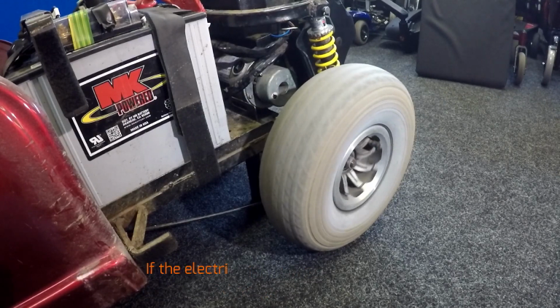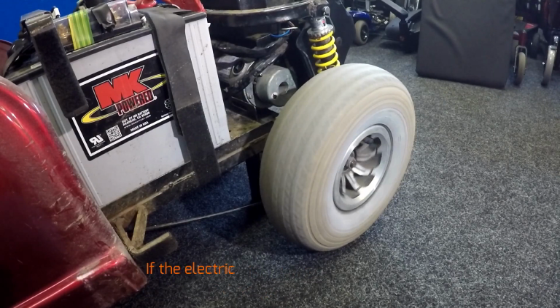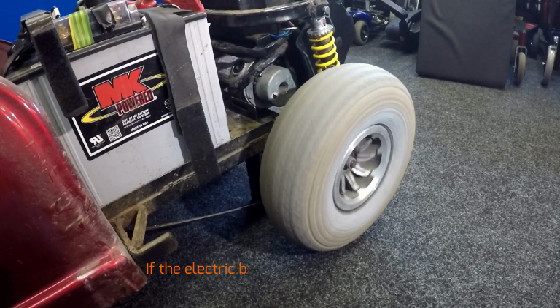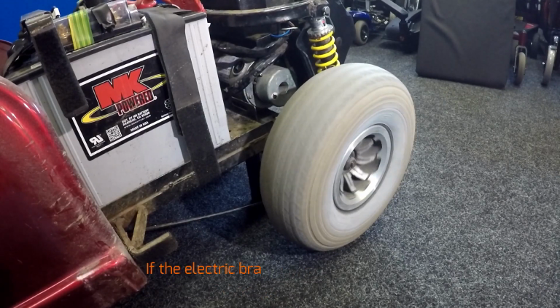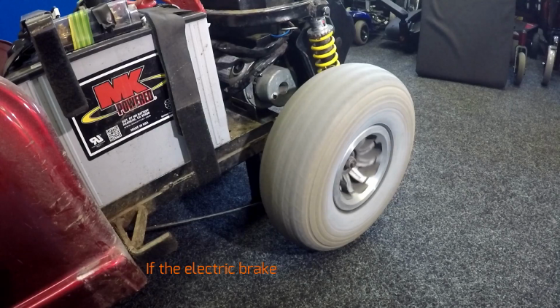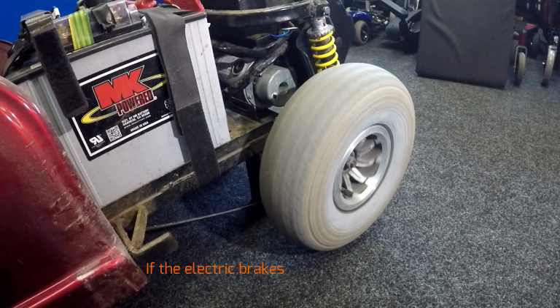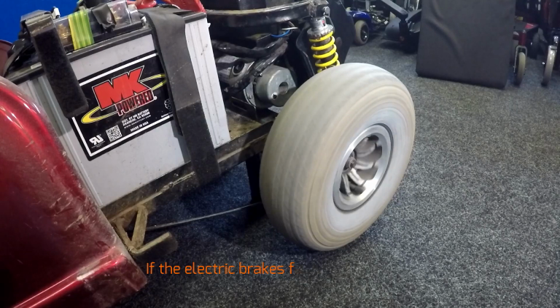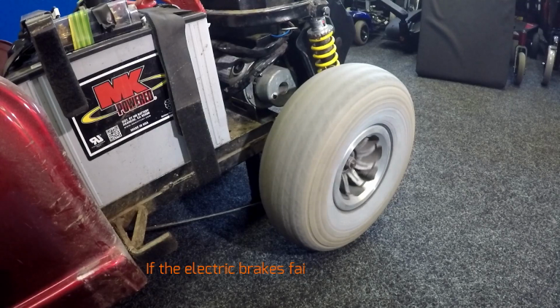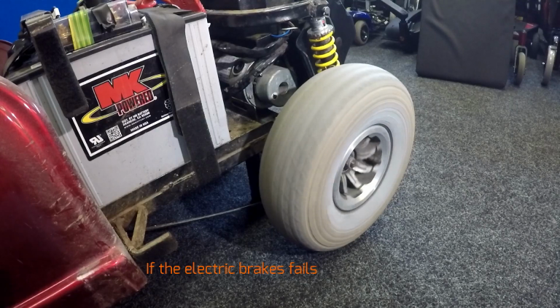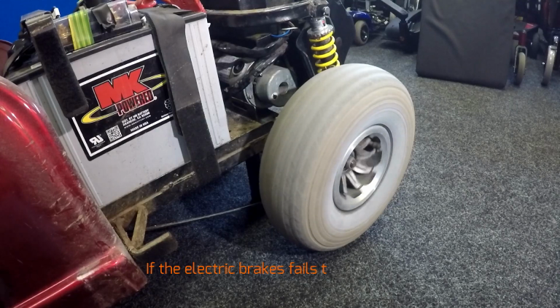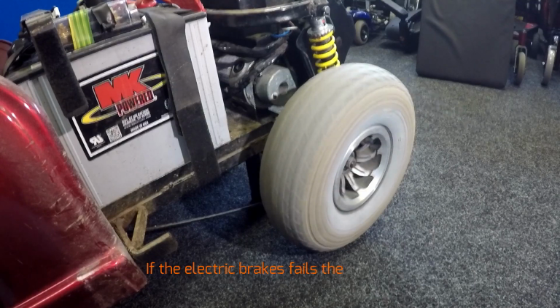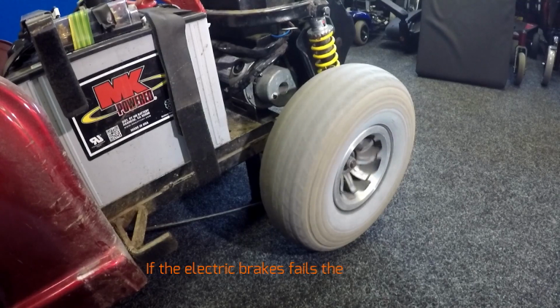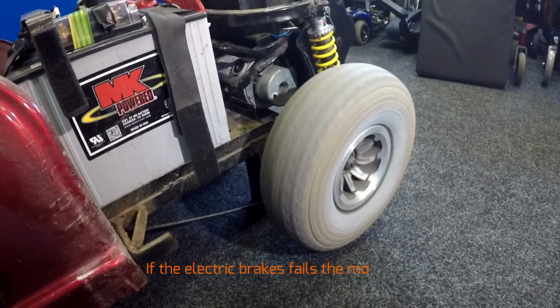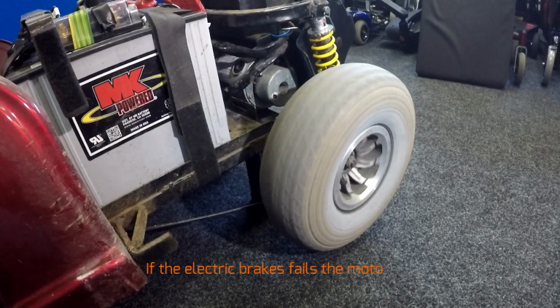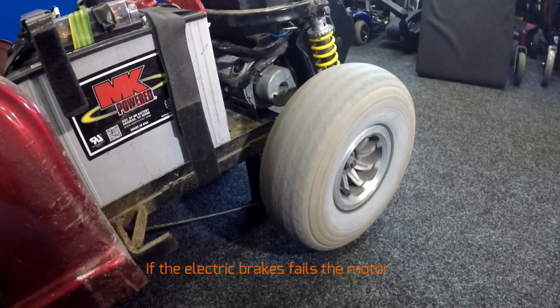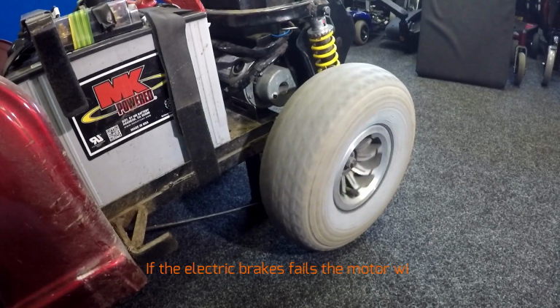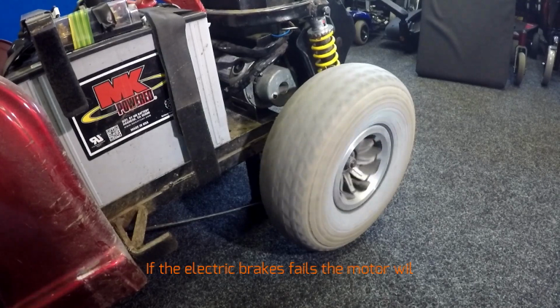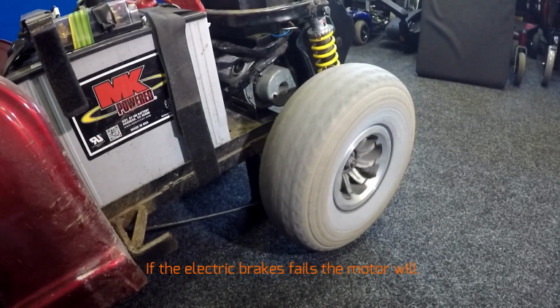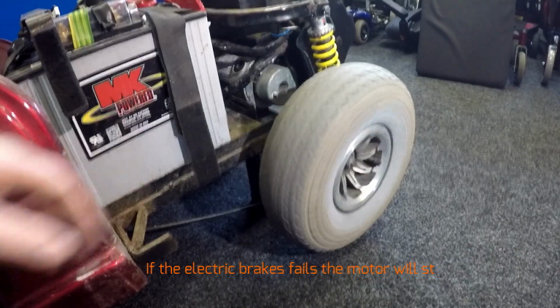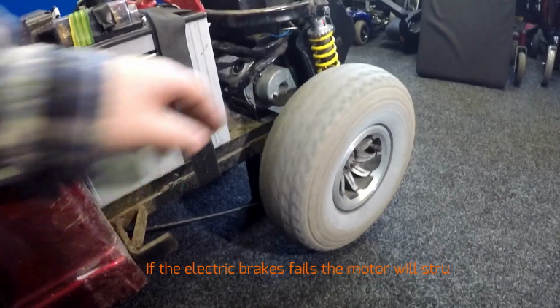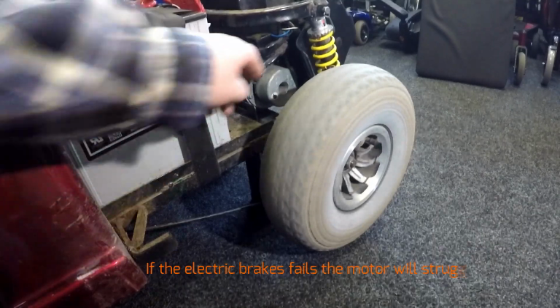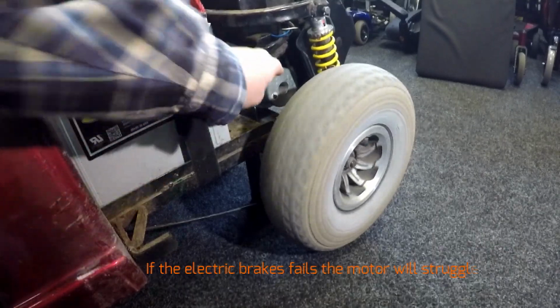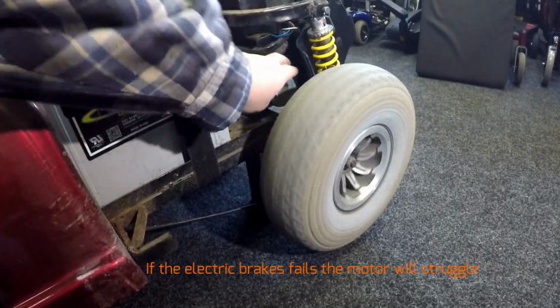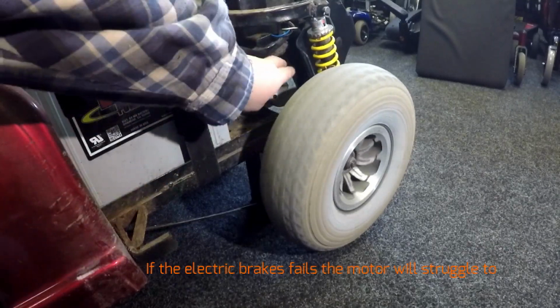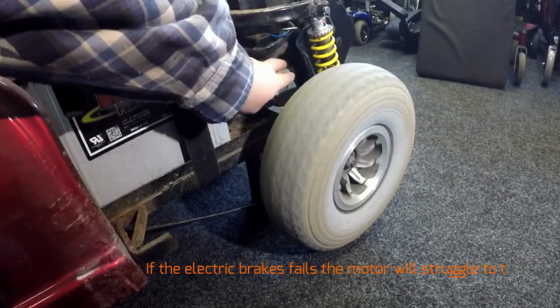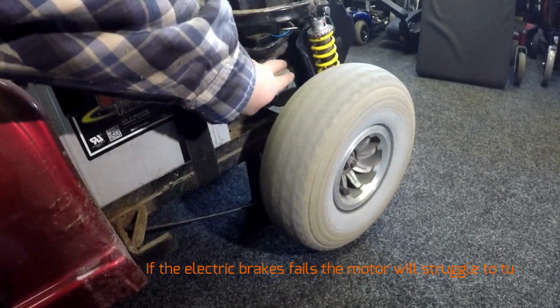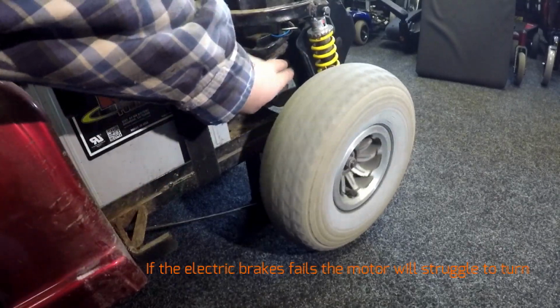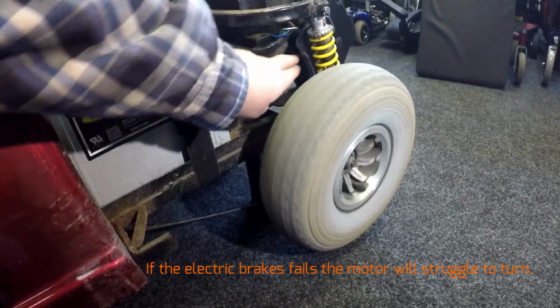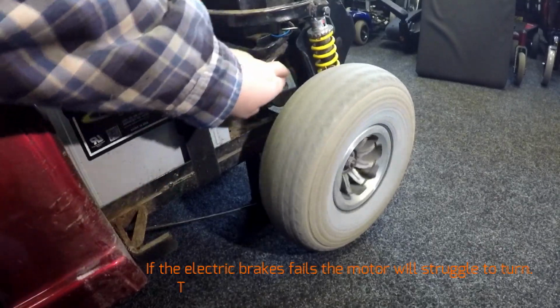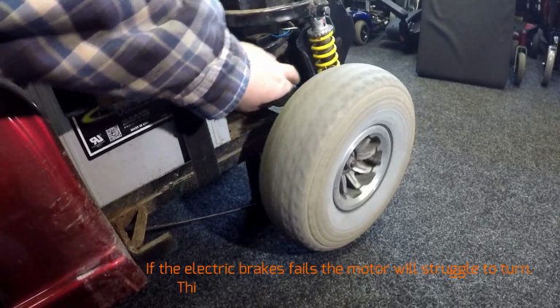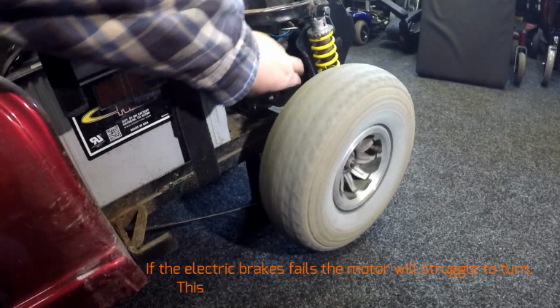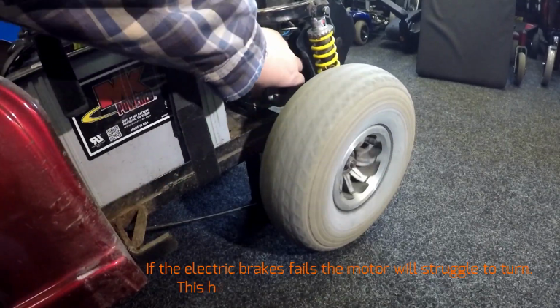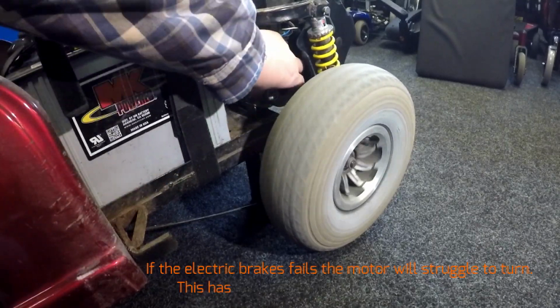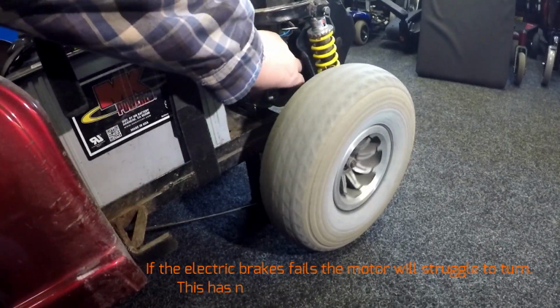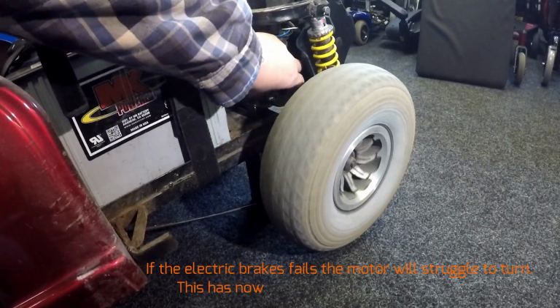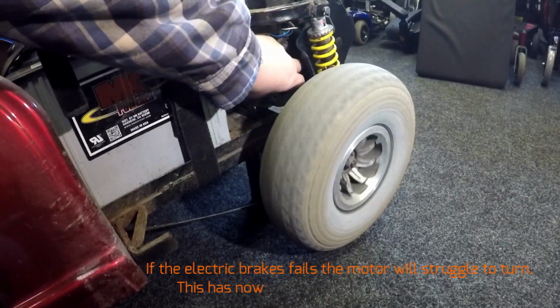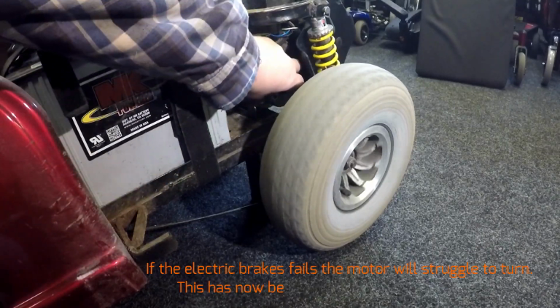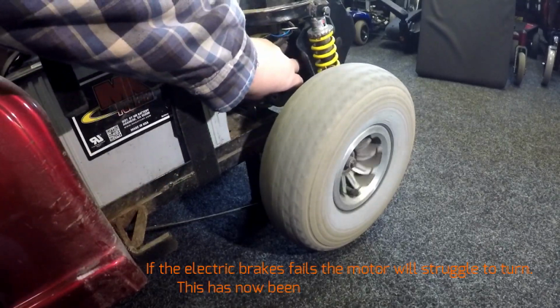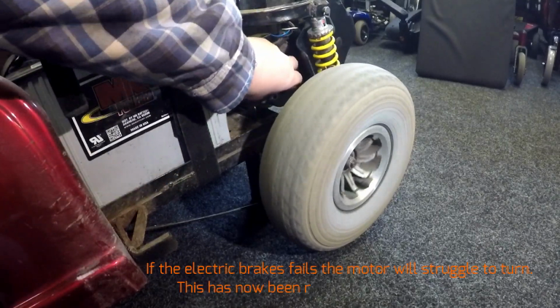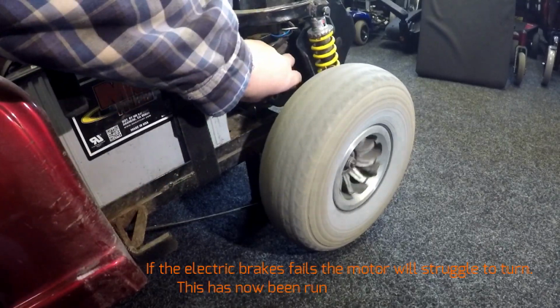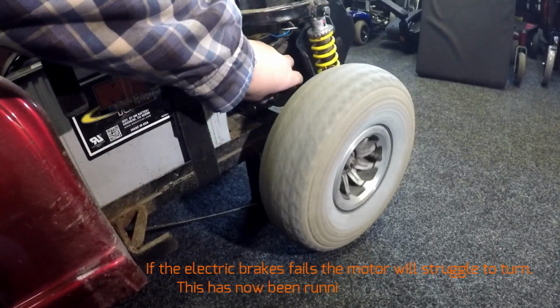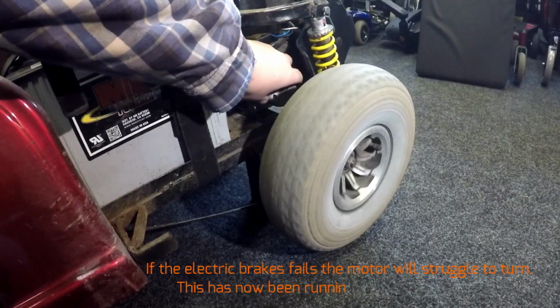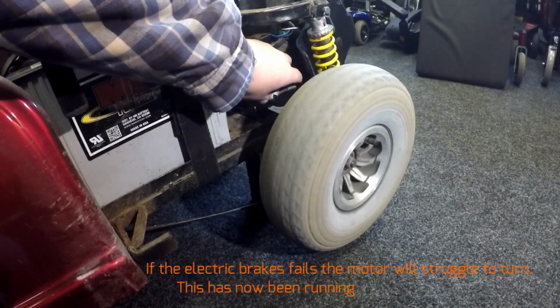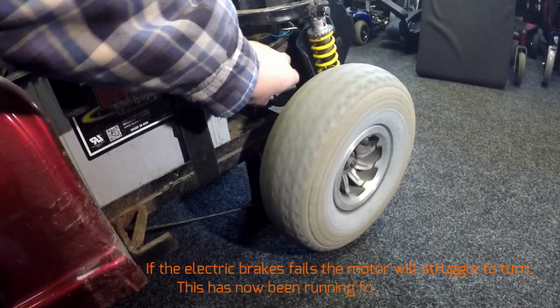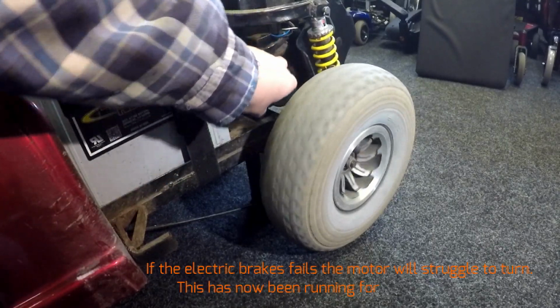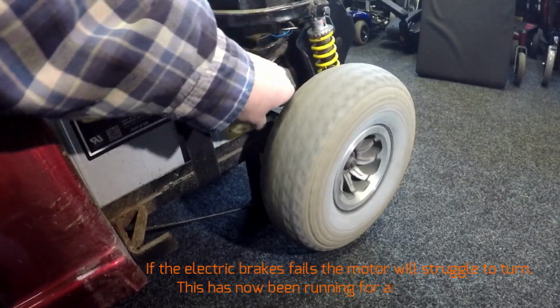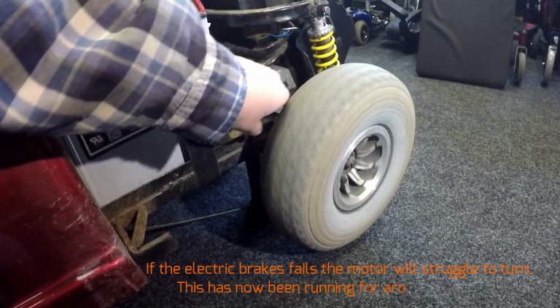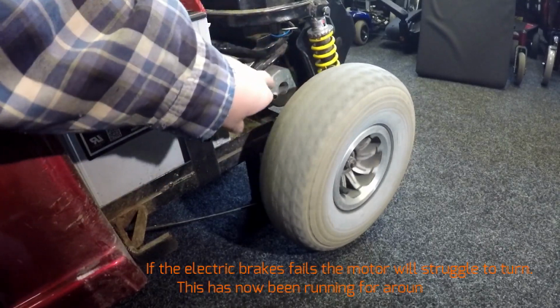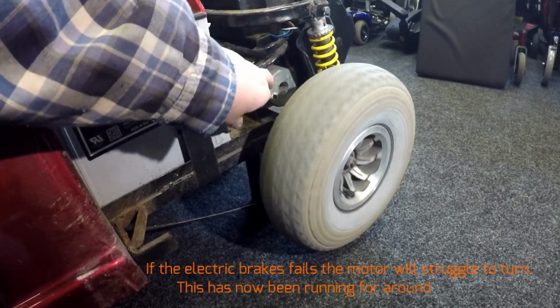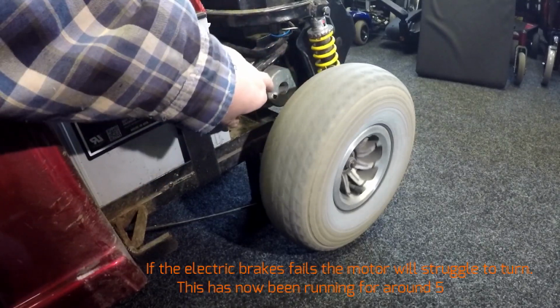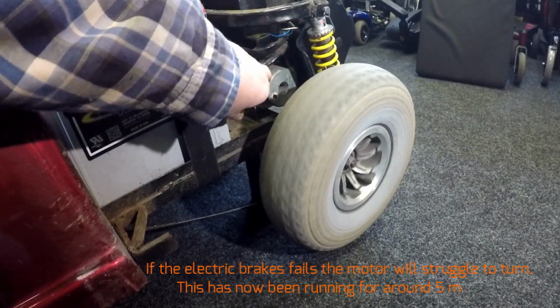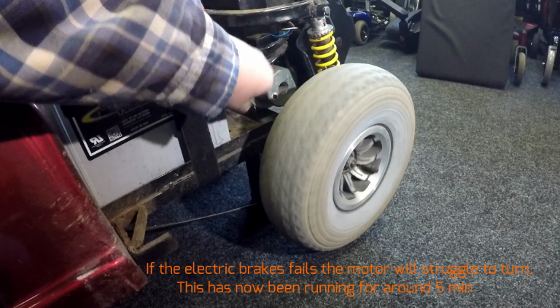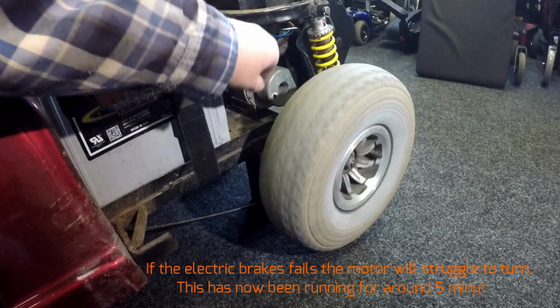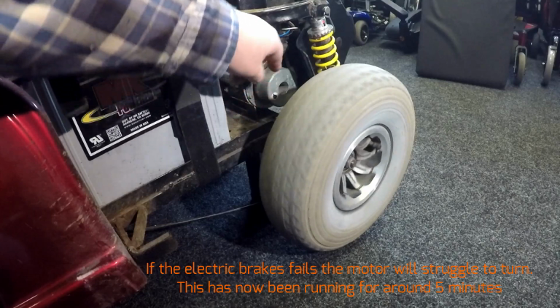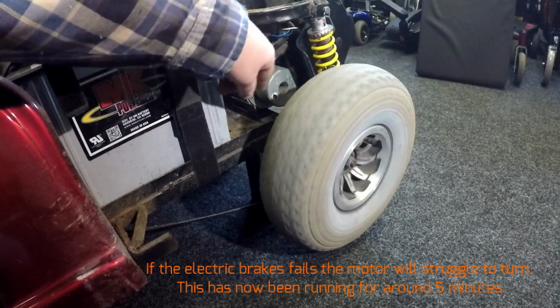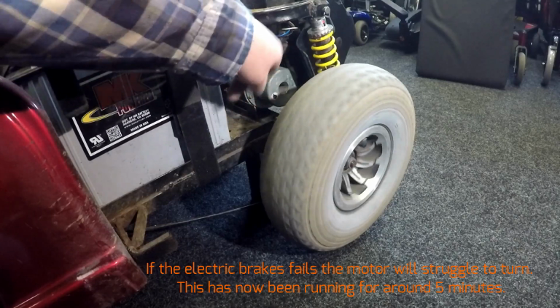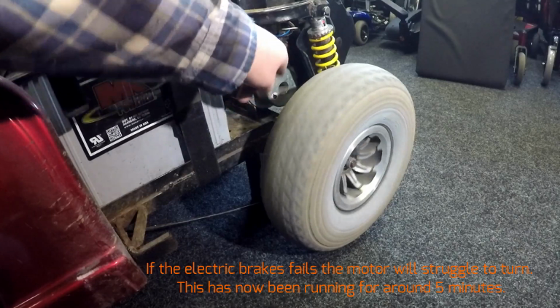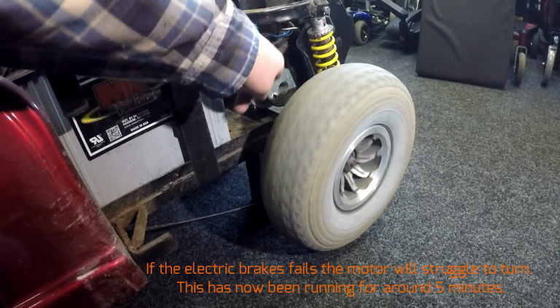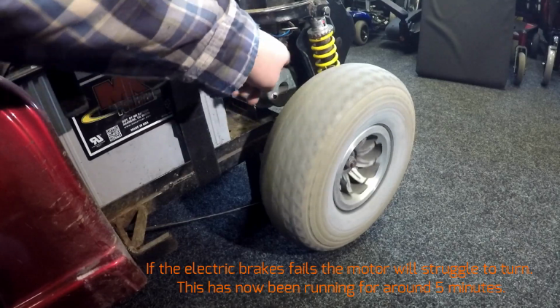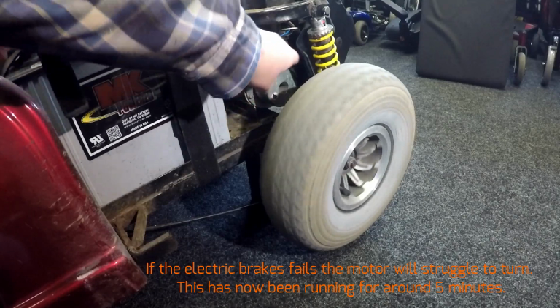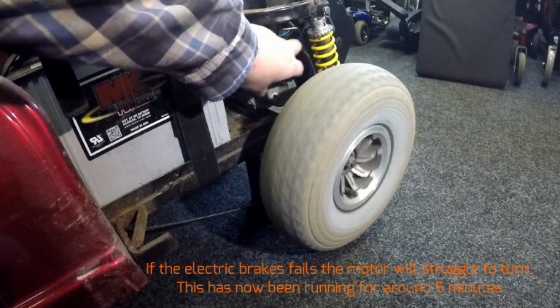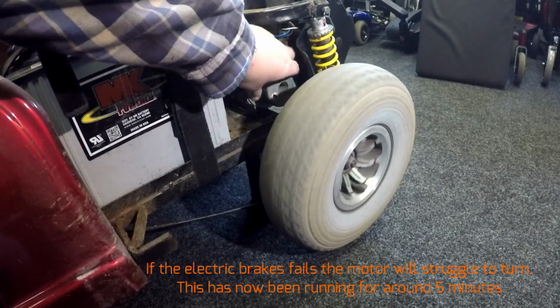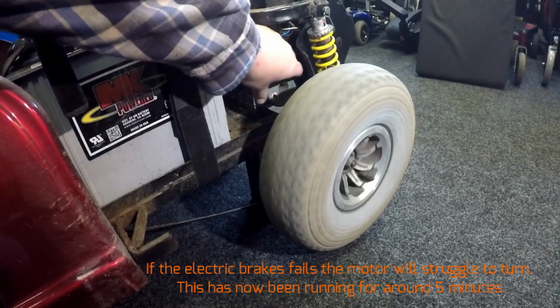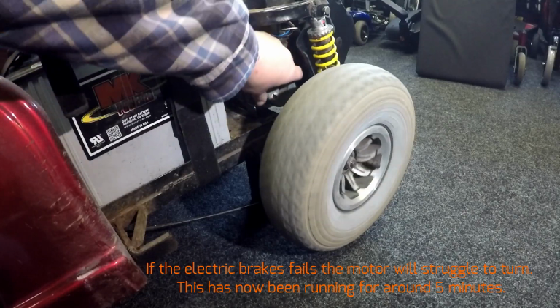You can see the motor slowing down — the electric brake is really, really hot and it's struggling to turn.